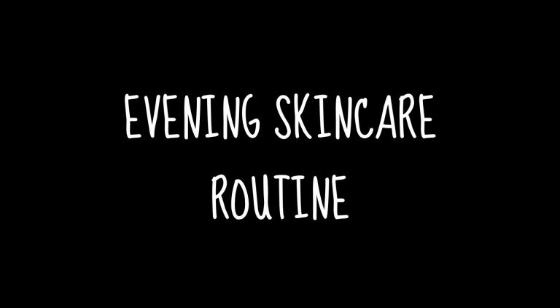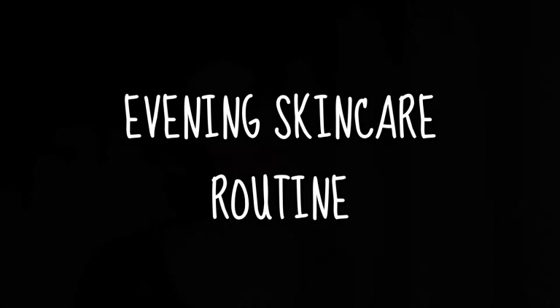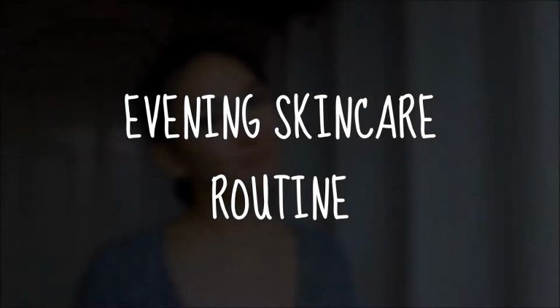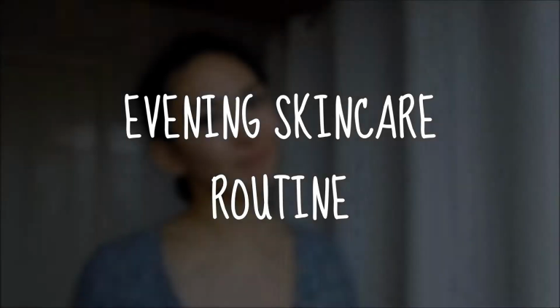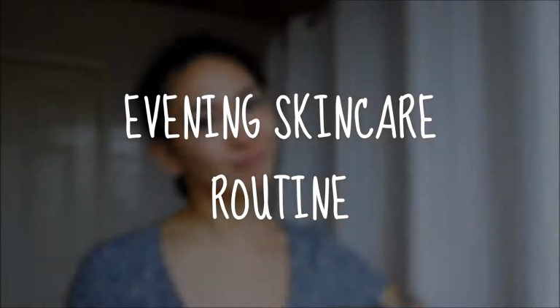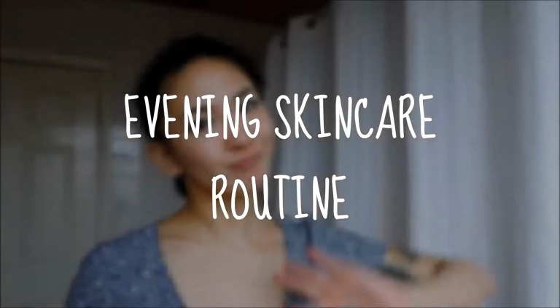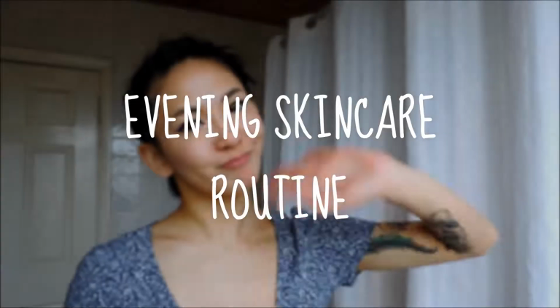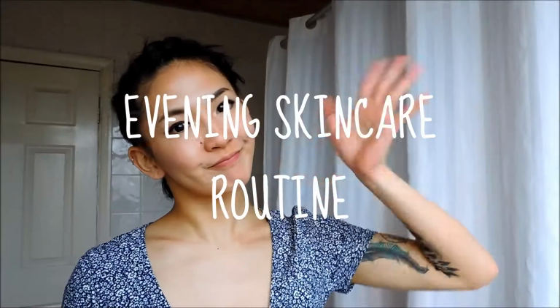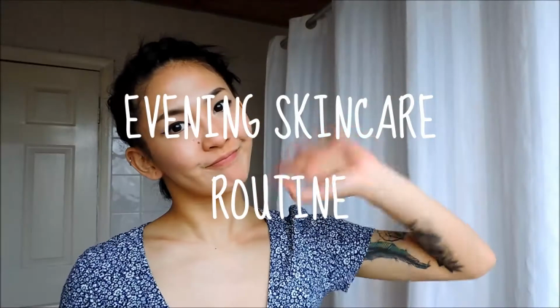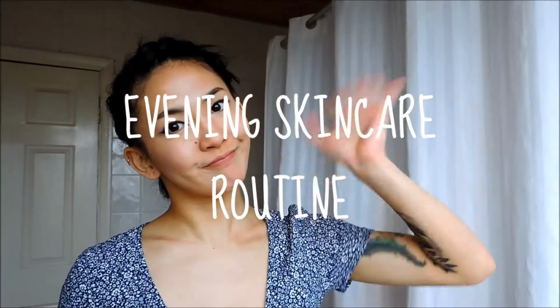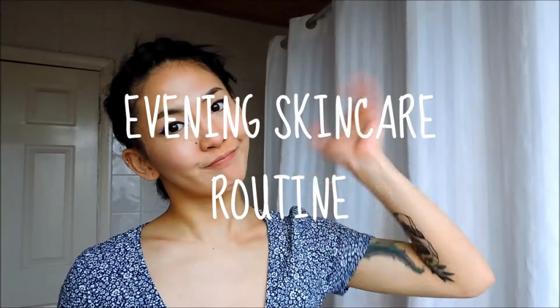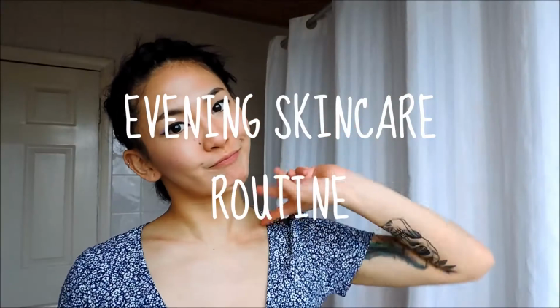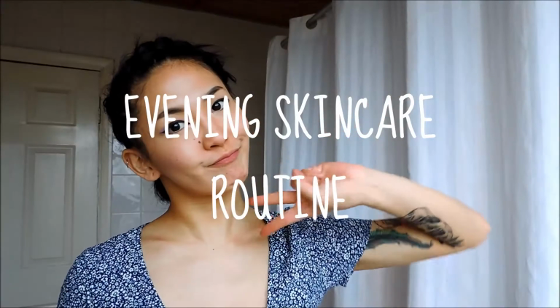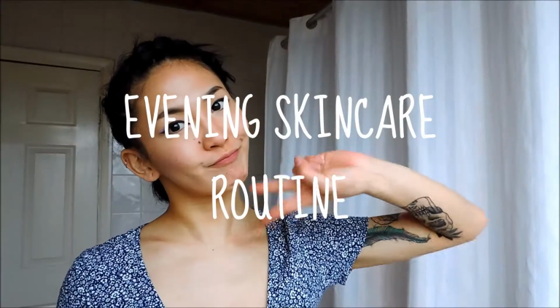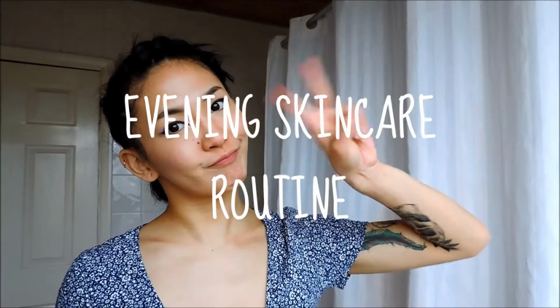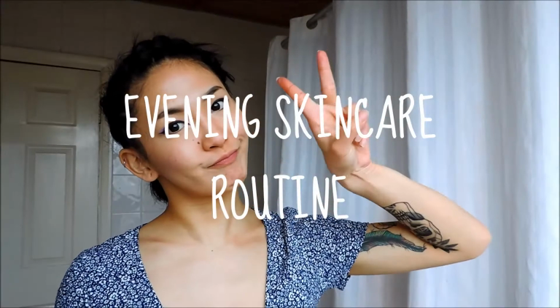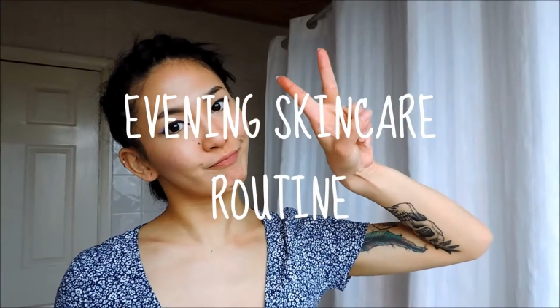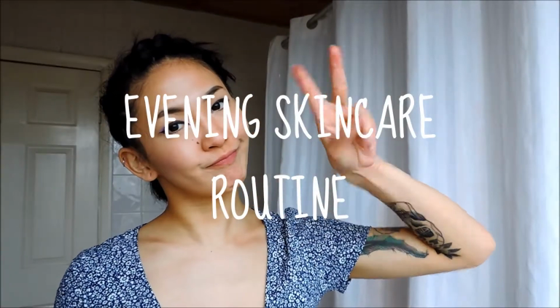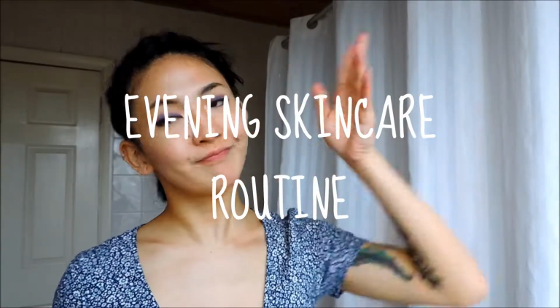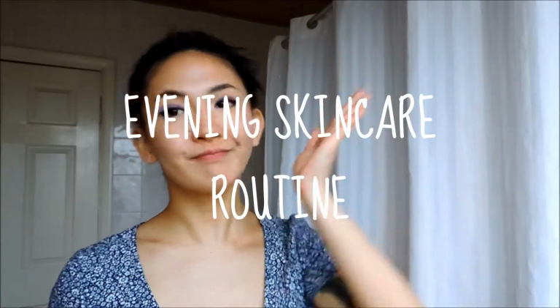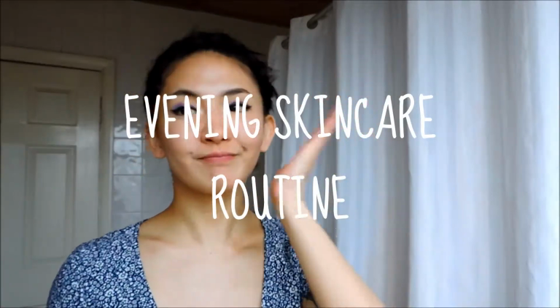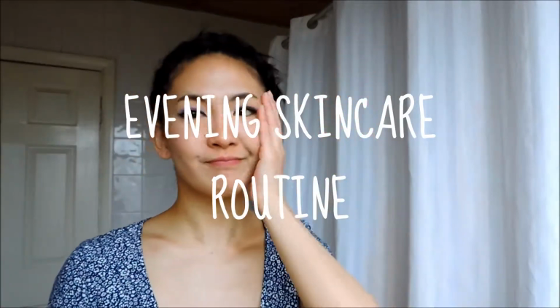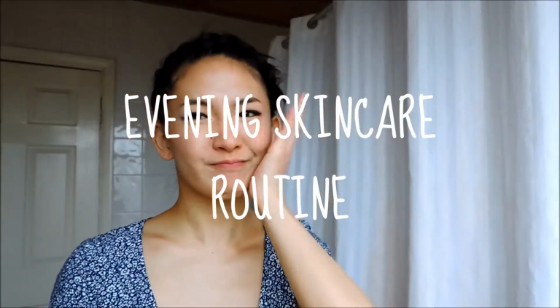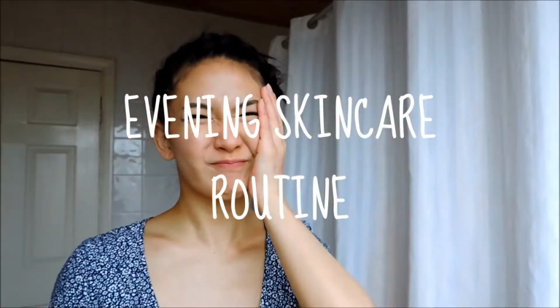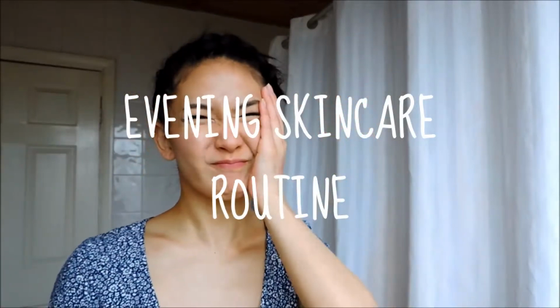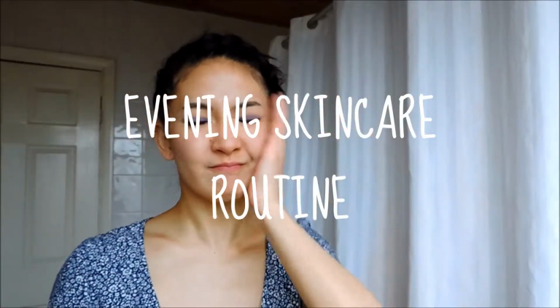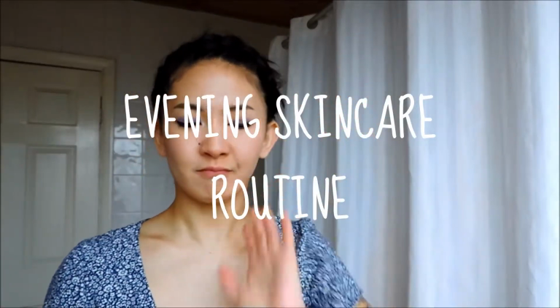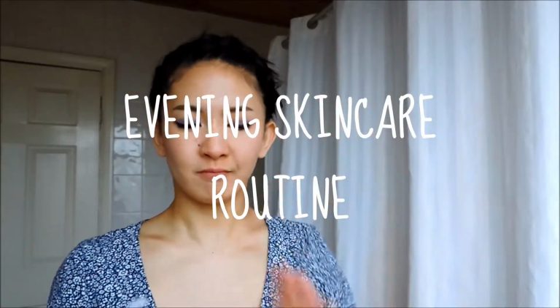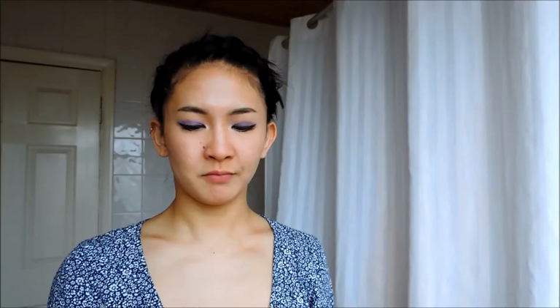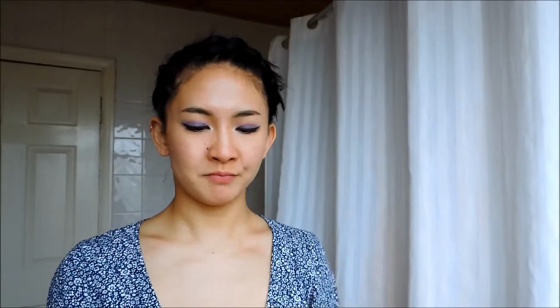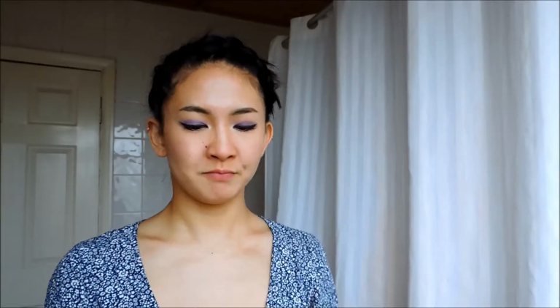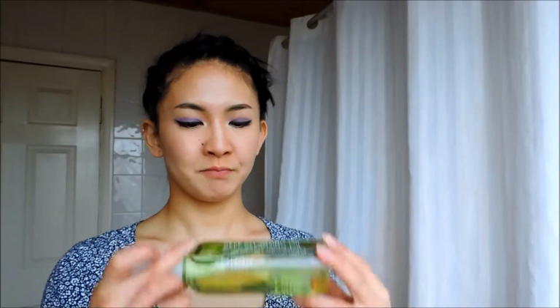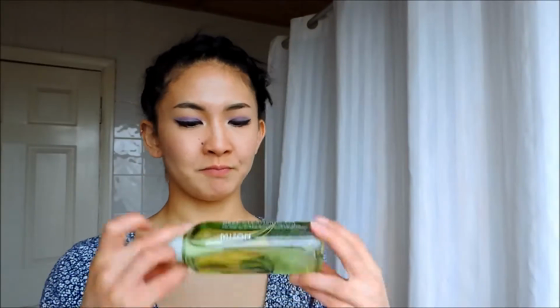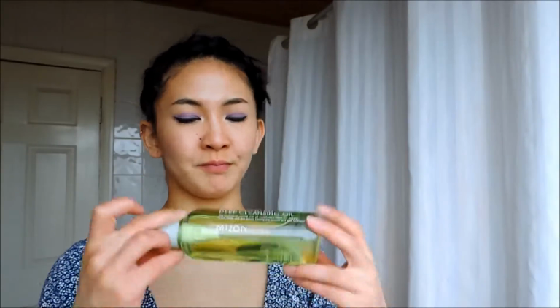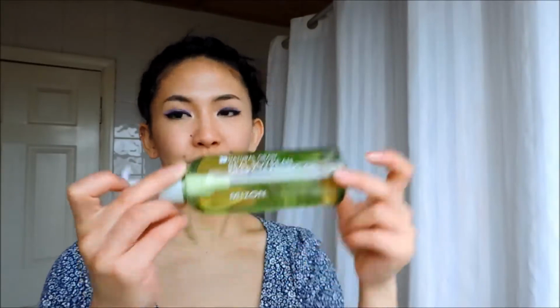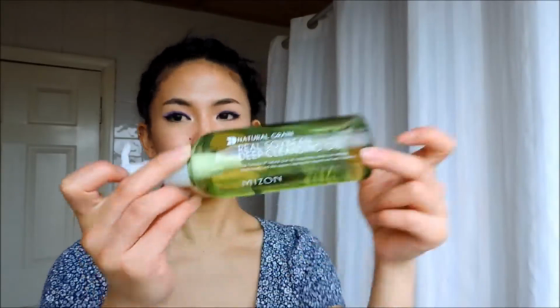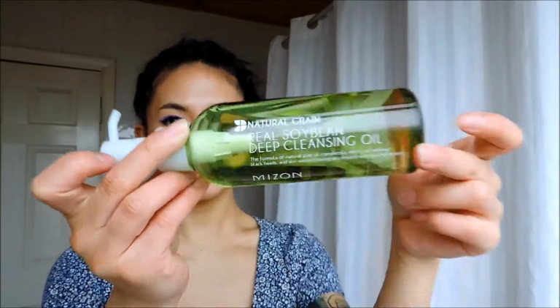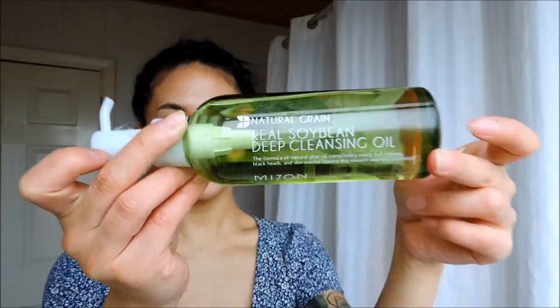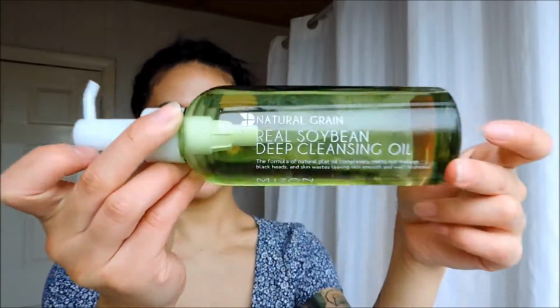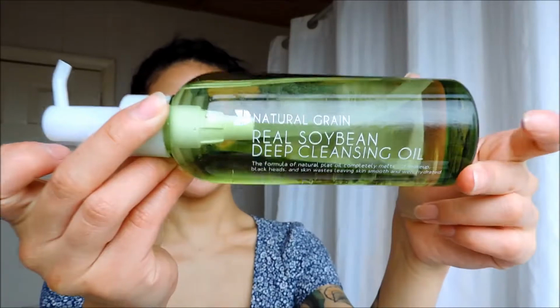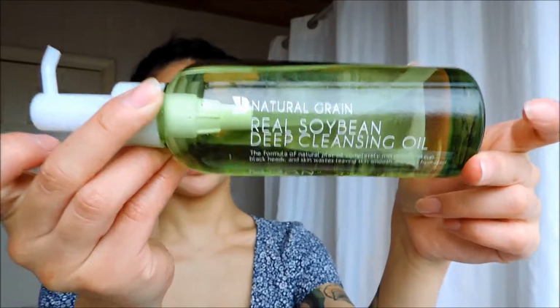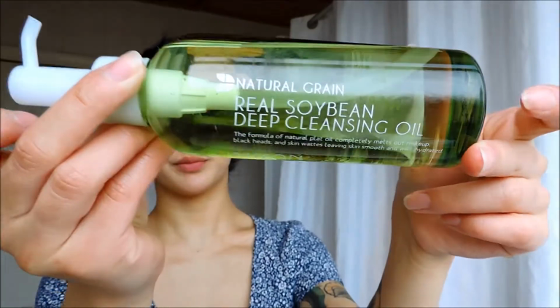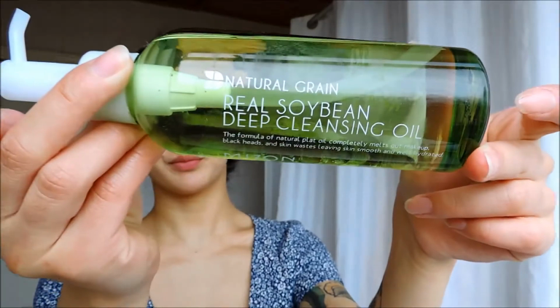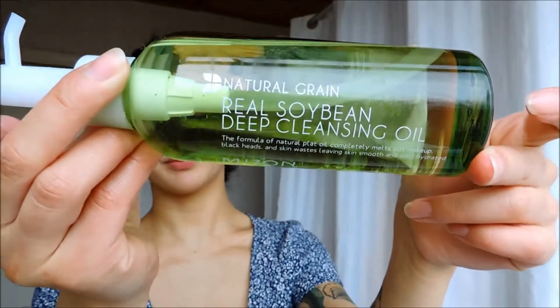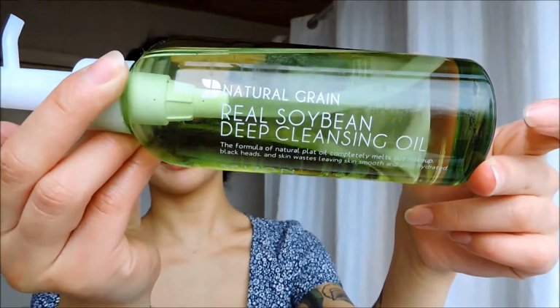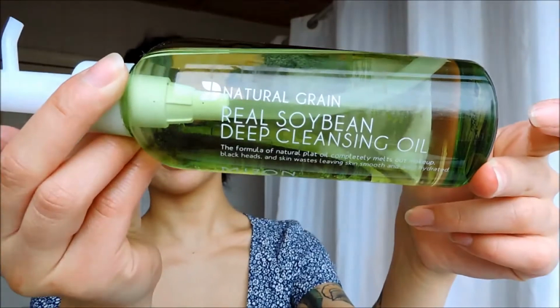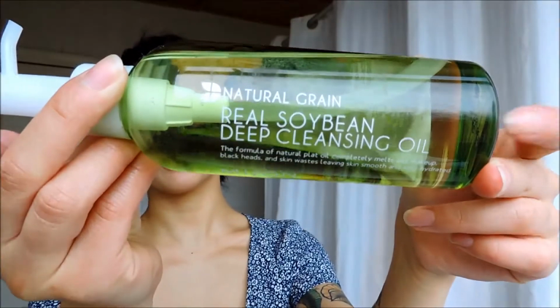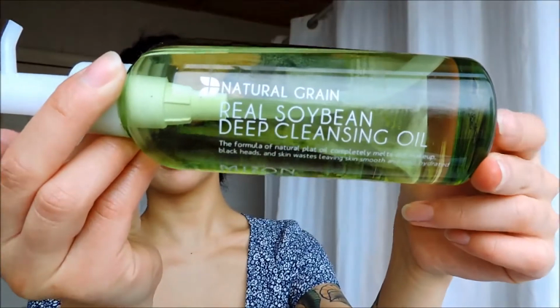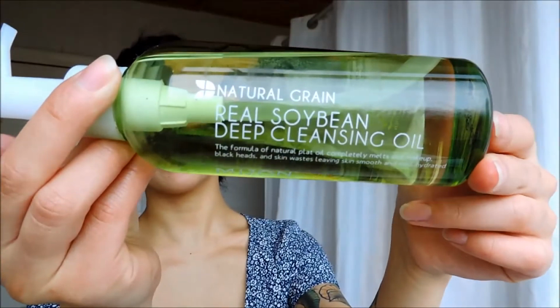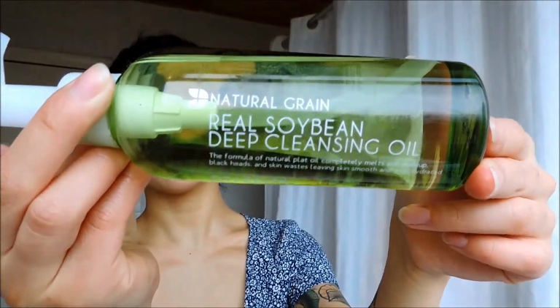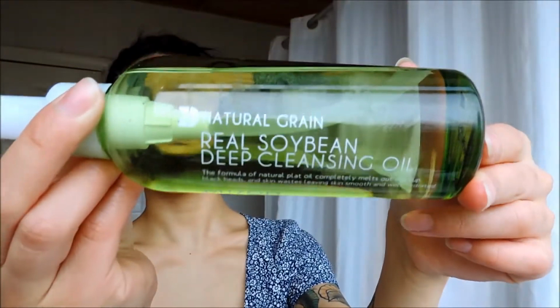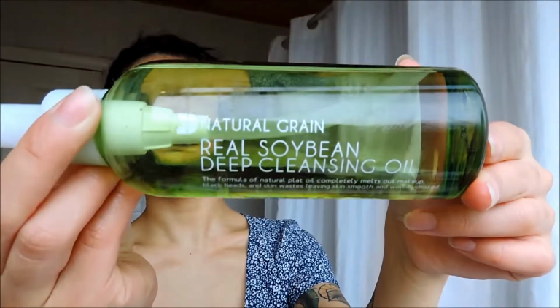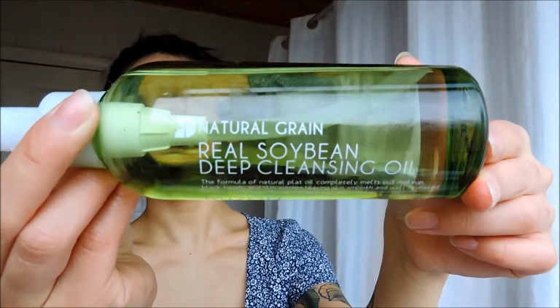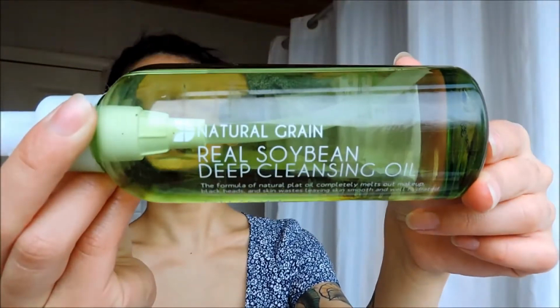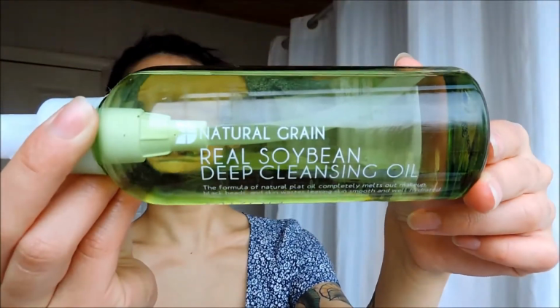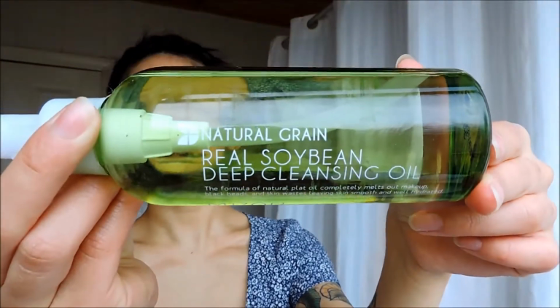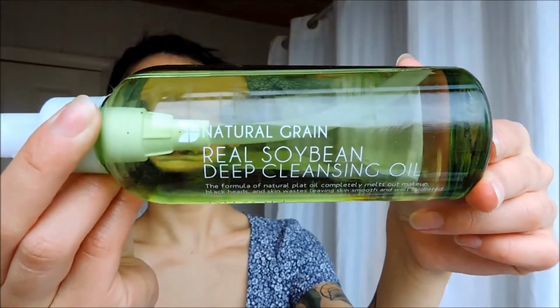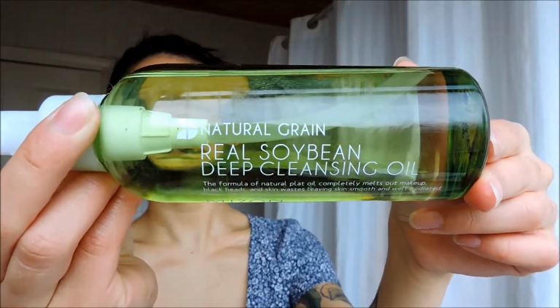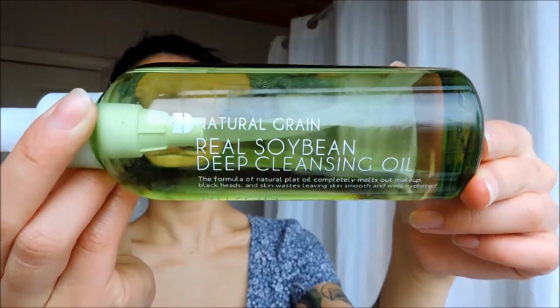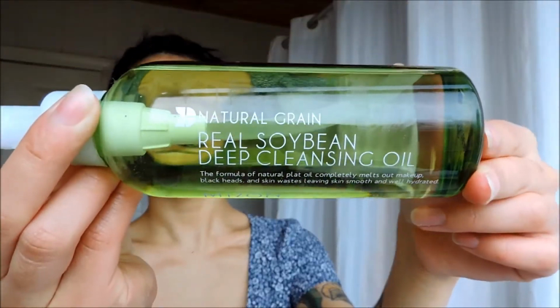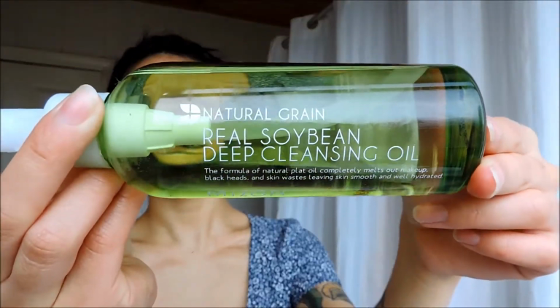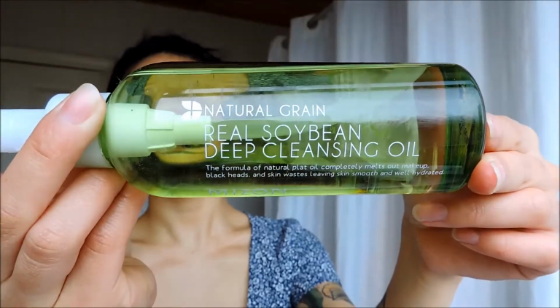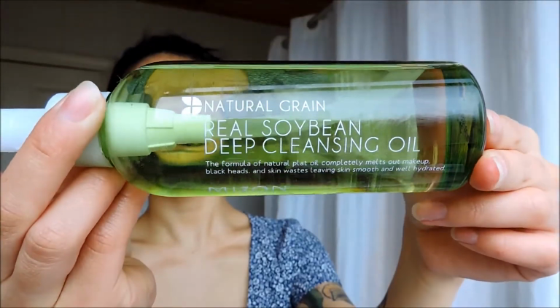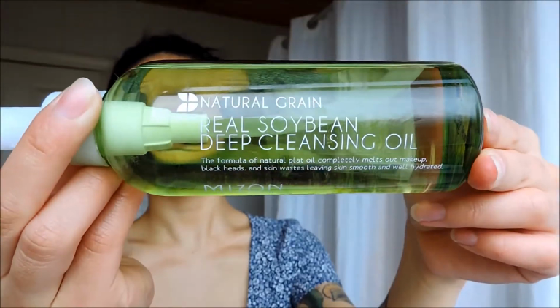Hi guys and welcome to my evening skincare routine. If you haven't already seen my morning skincare routine, I will link that down in the description box.